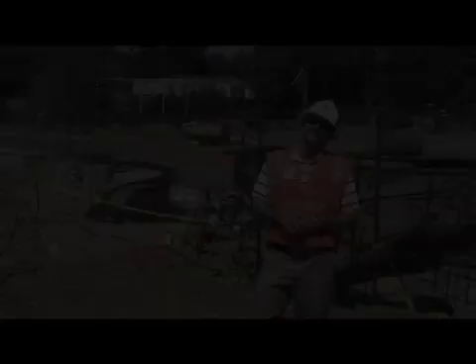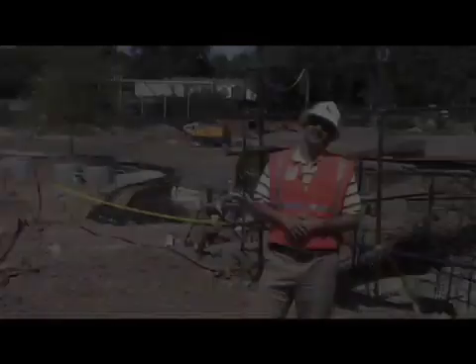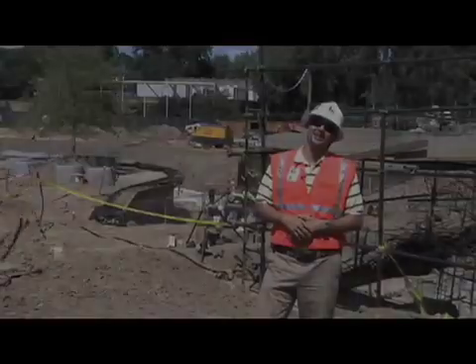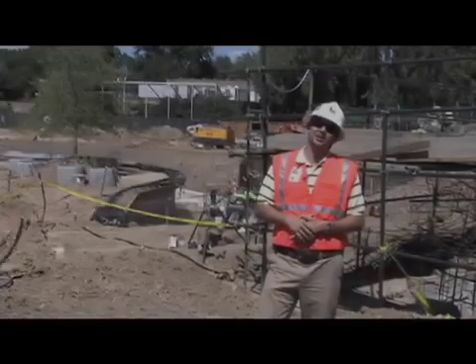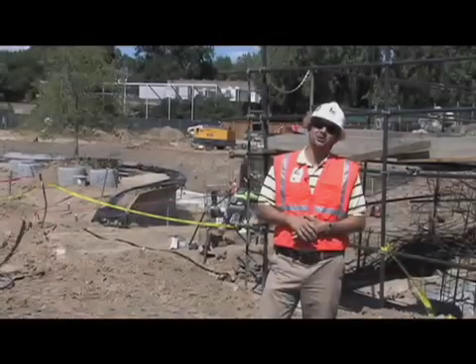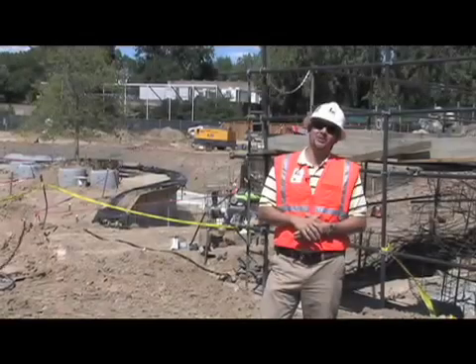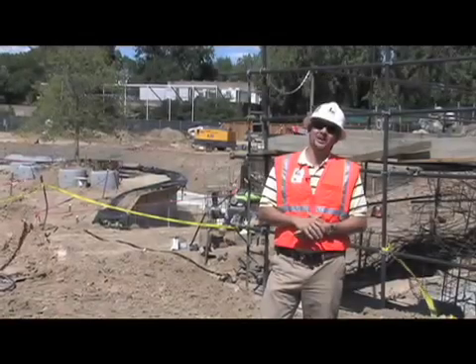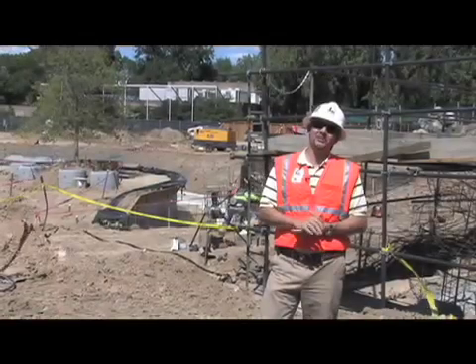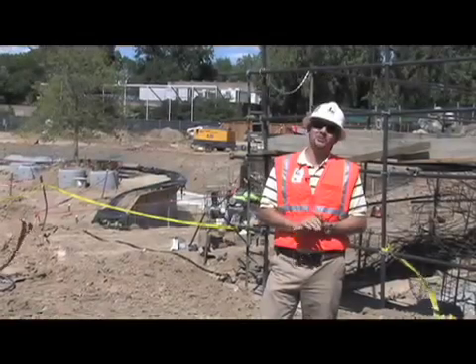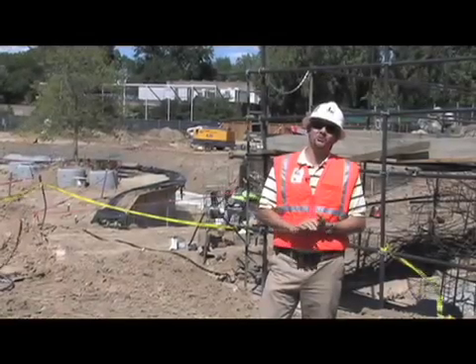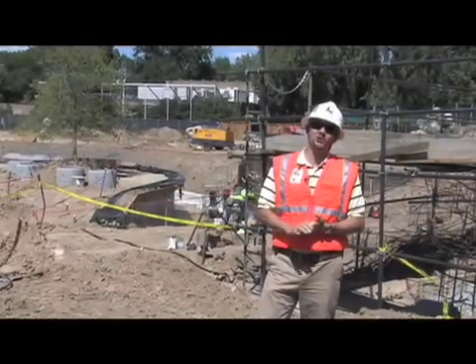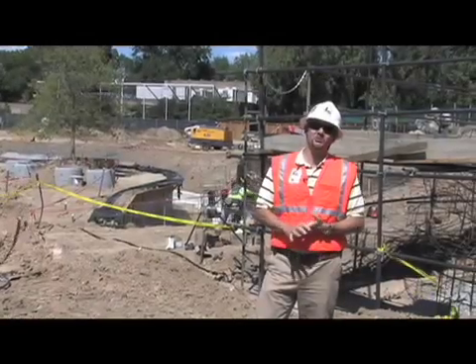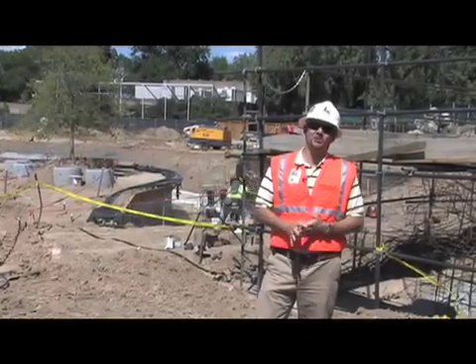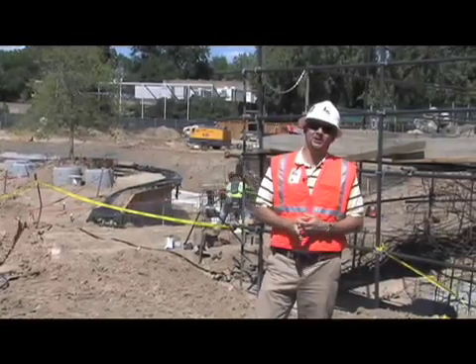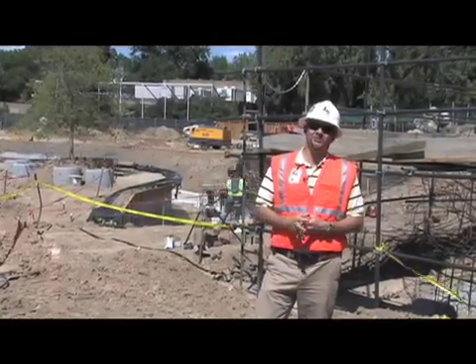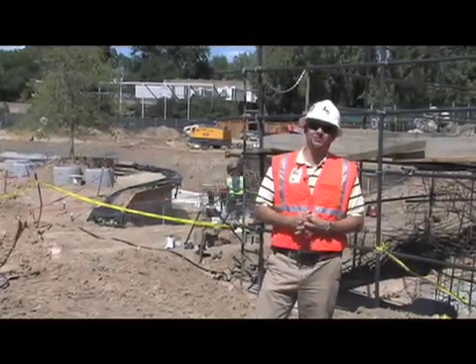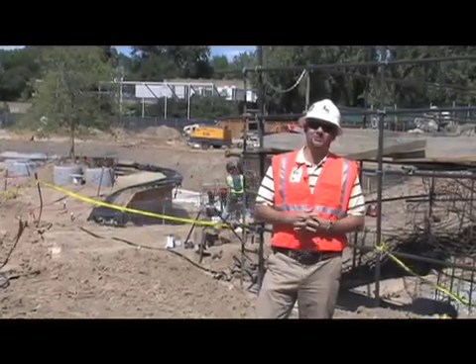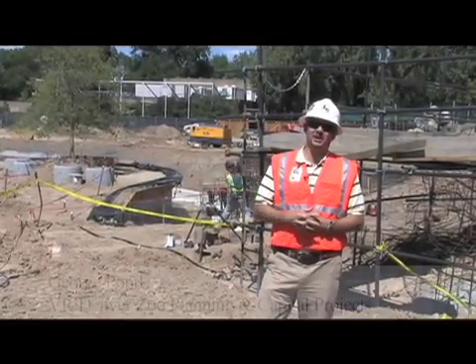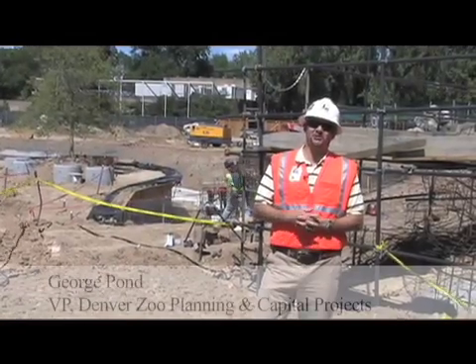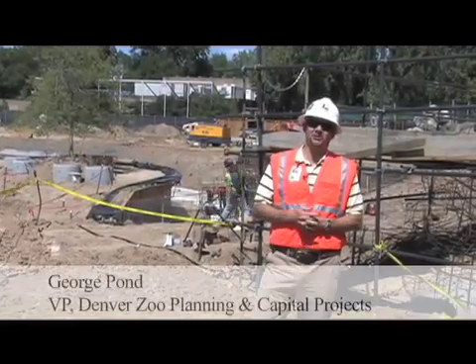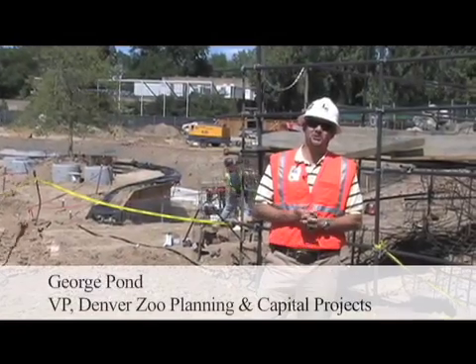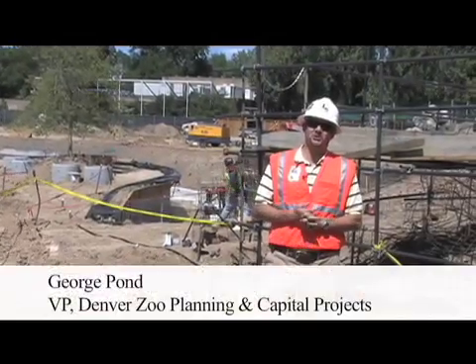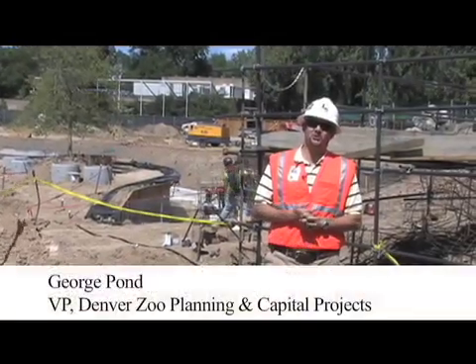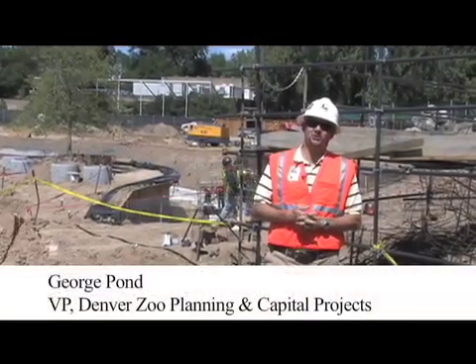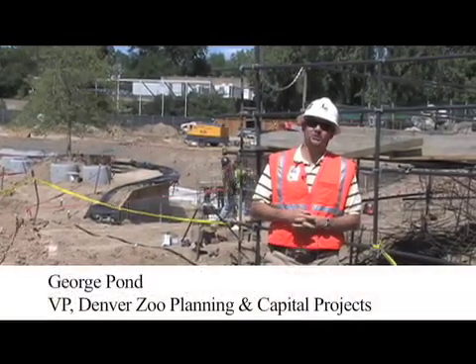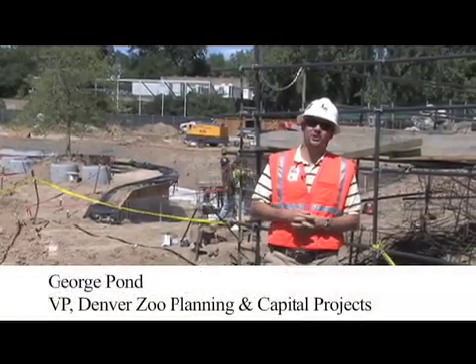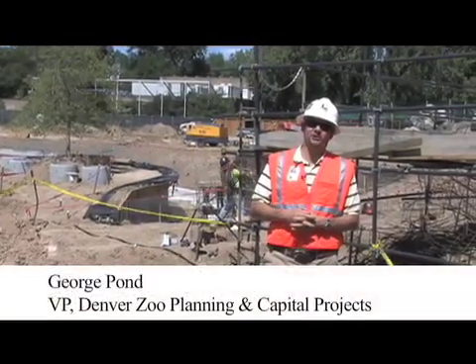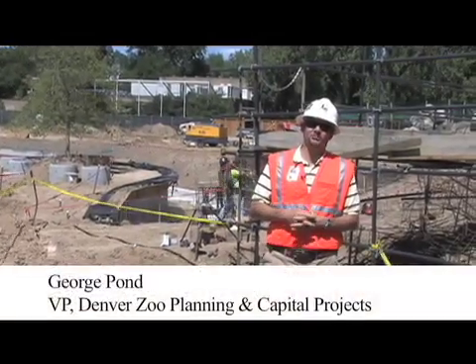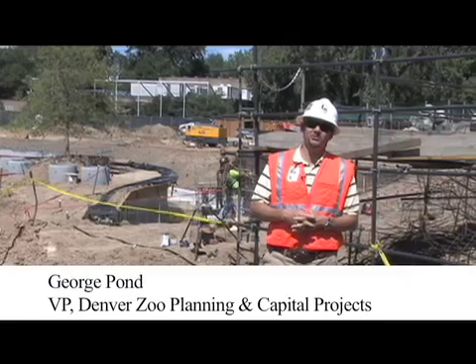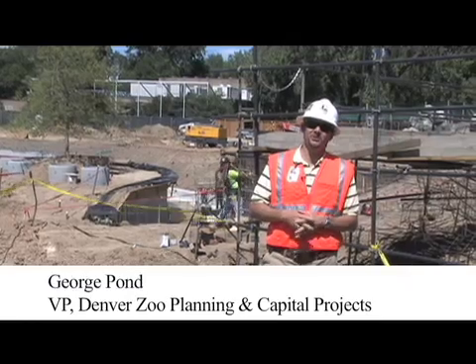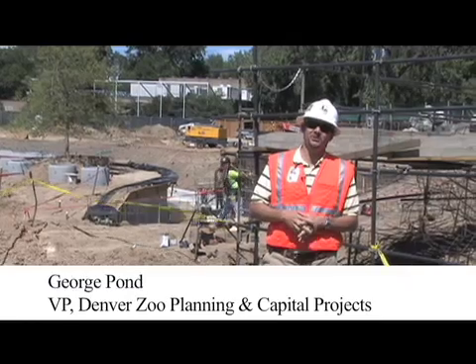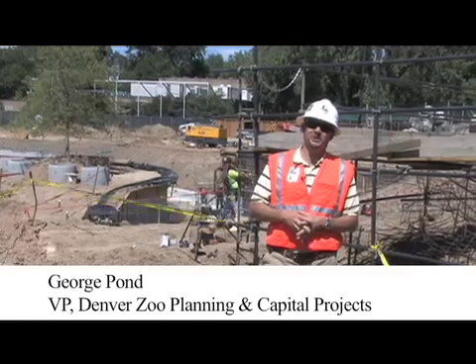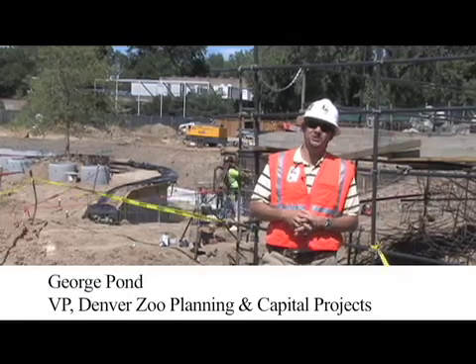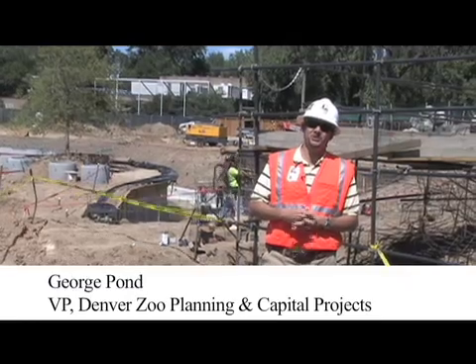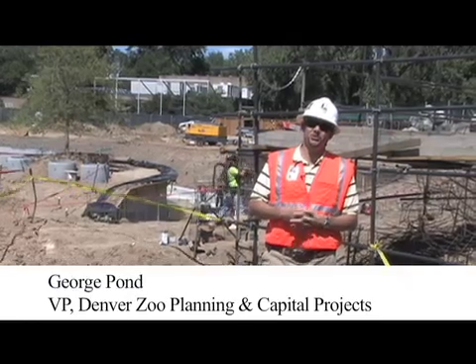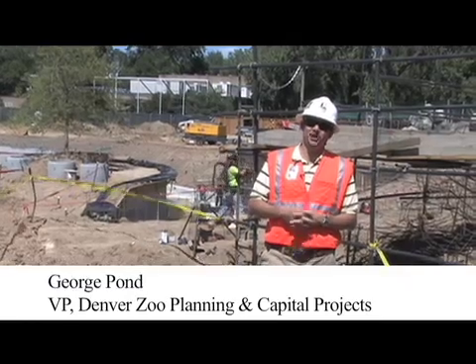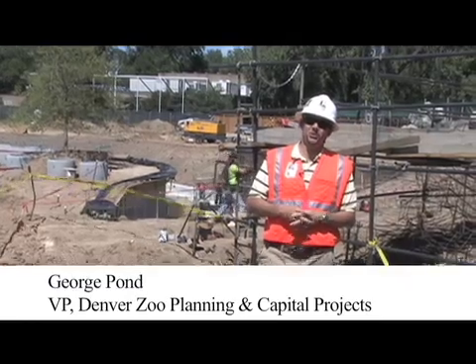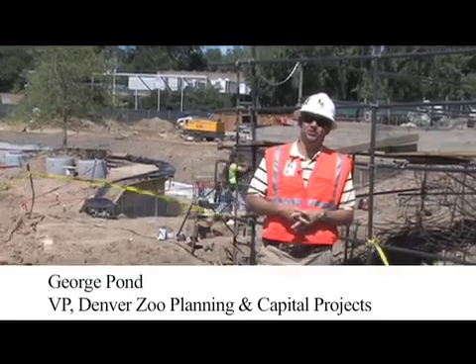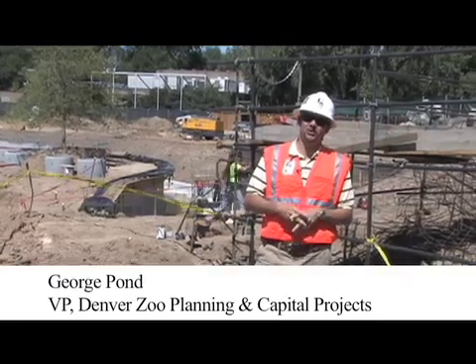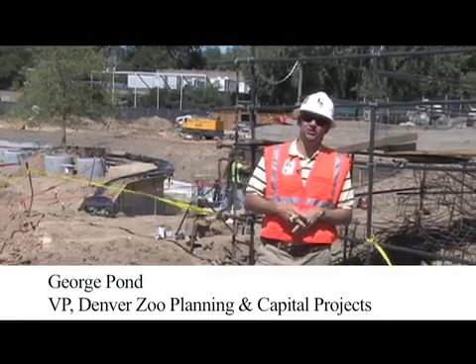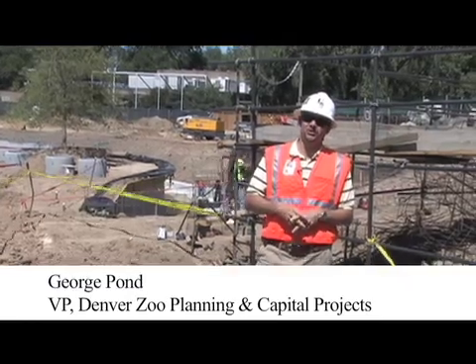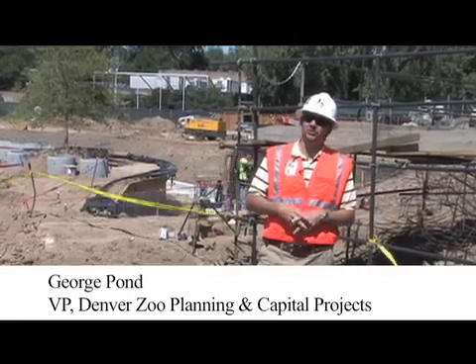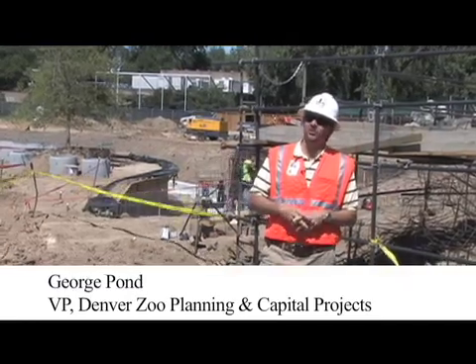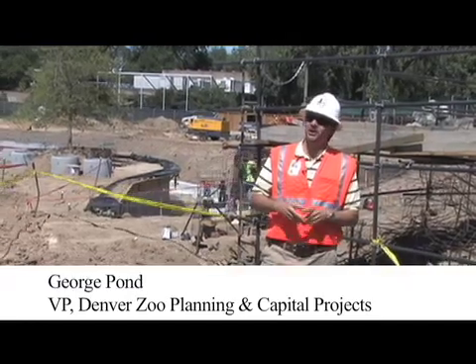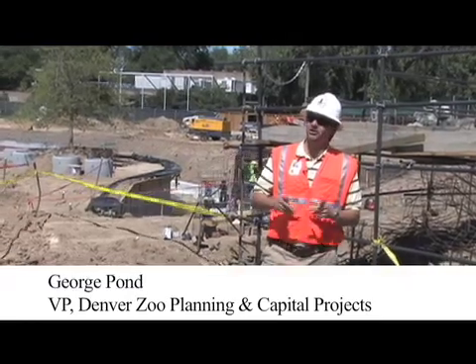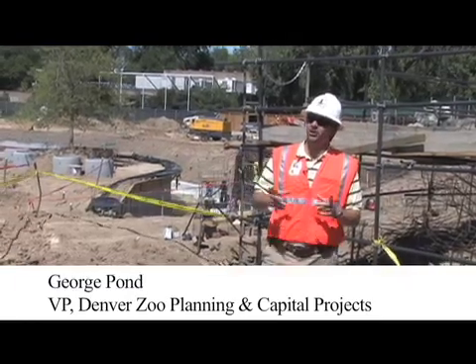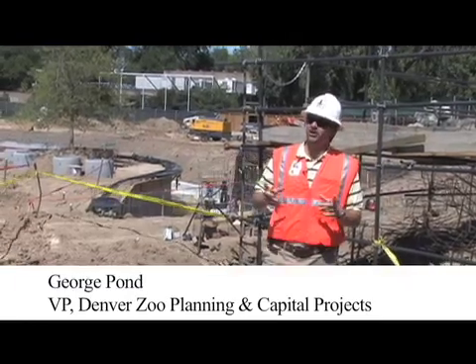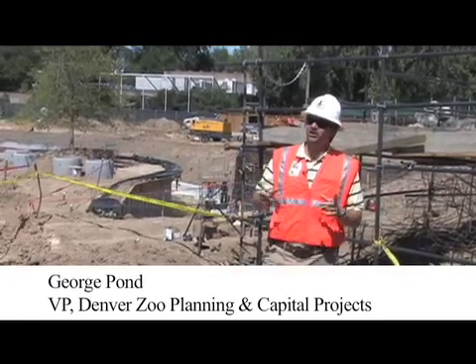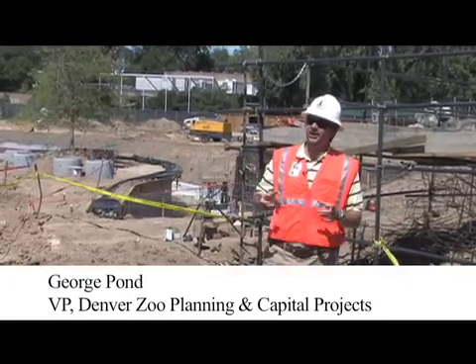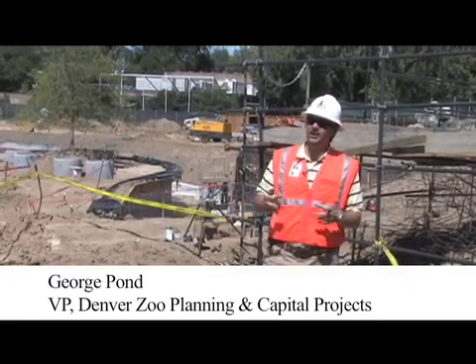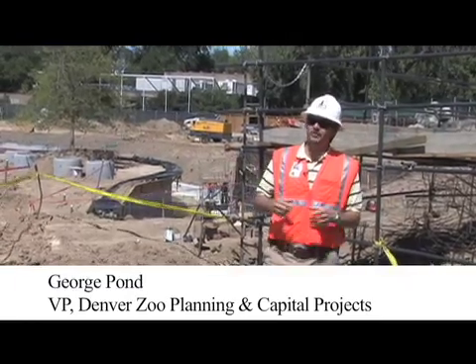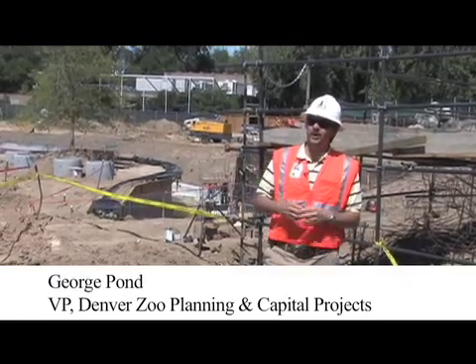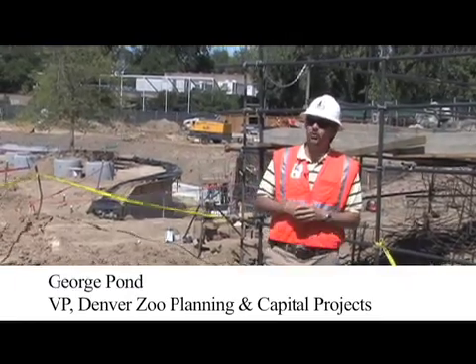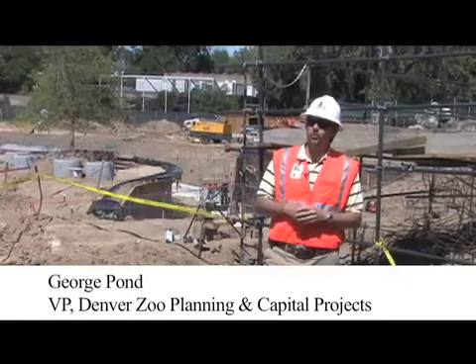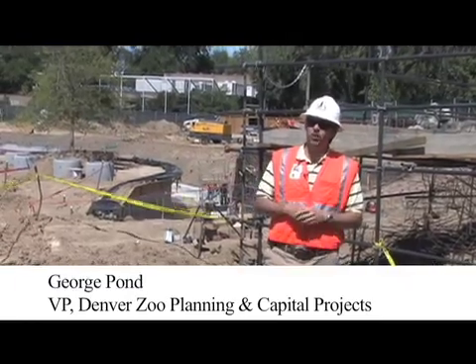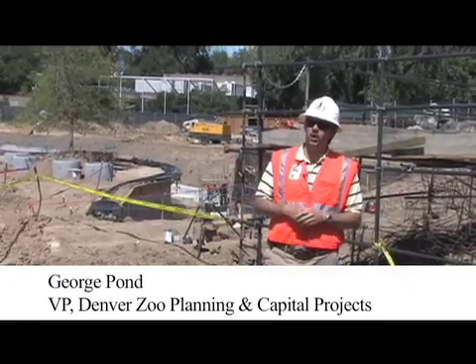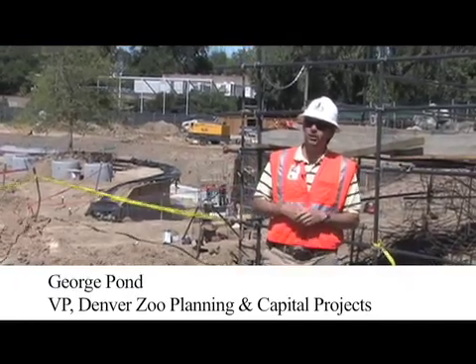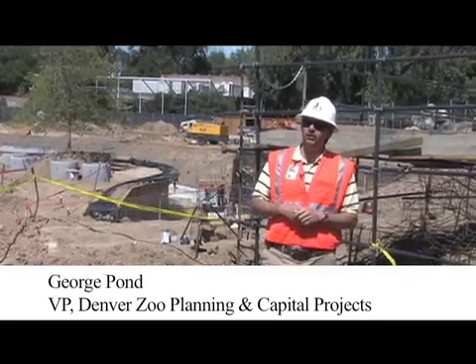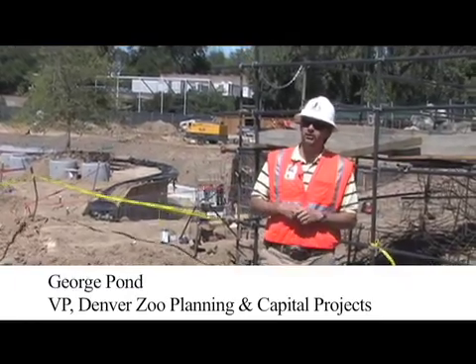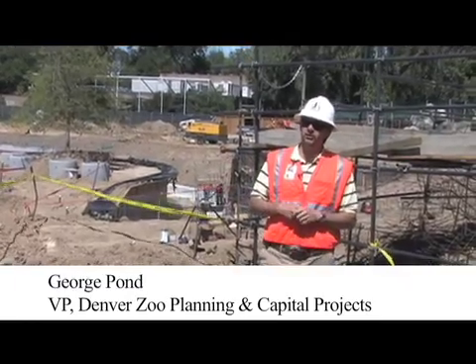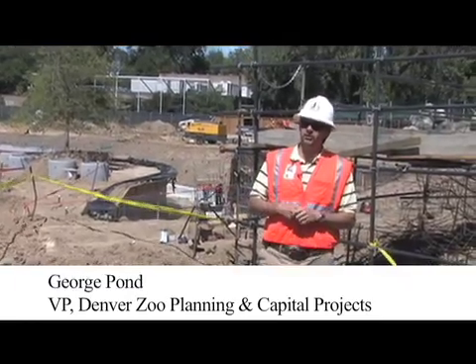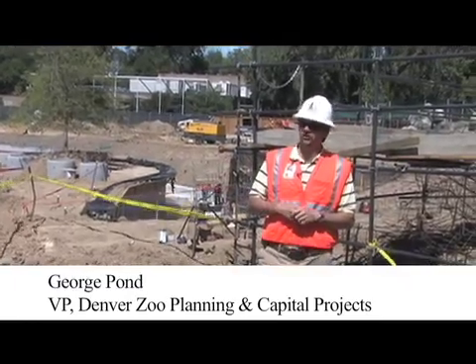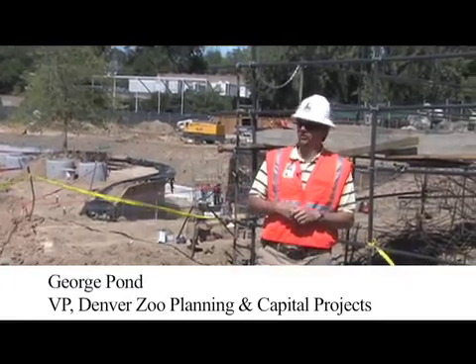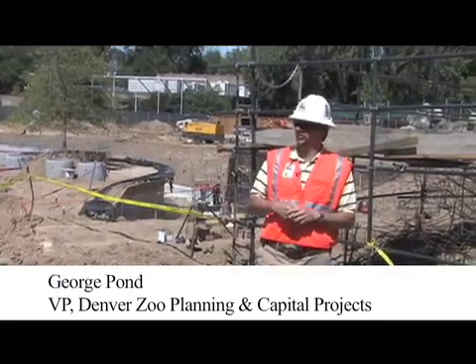Hello, my name is George Pond from Denver Zoo. Welcome to Asian Tropics. I want to talk today about water systems.